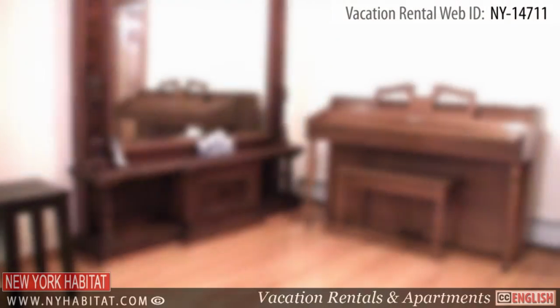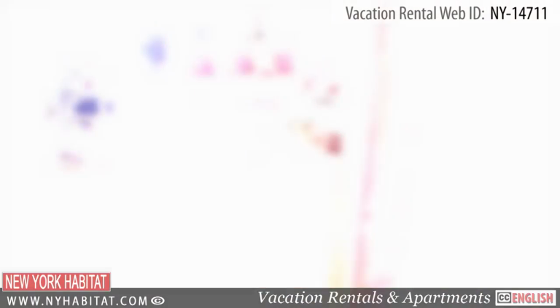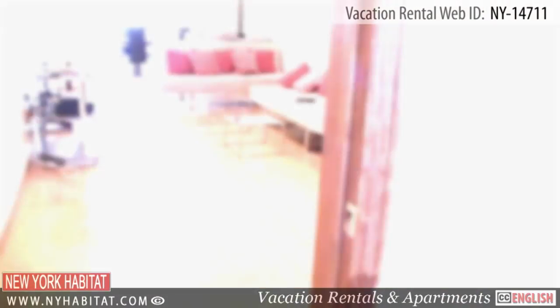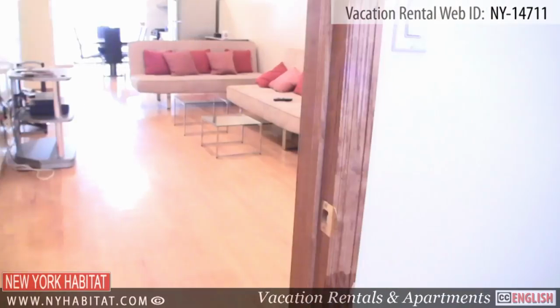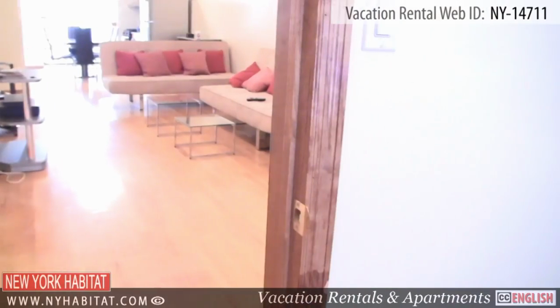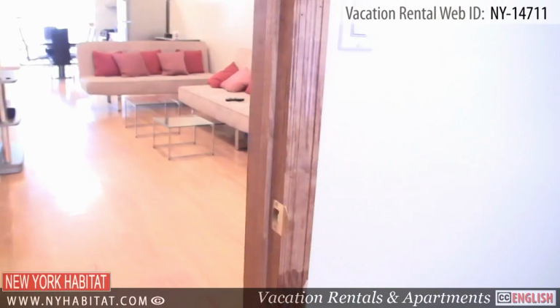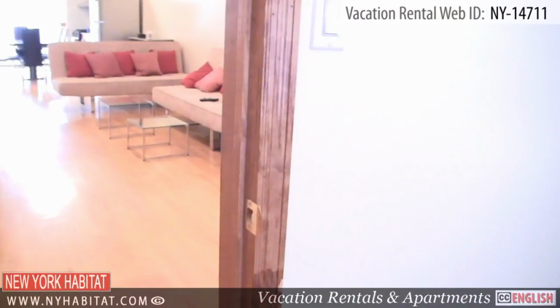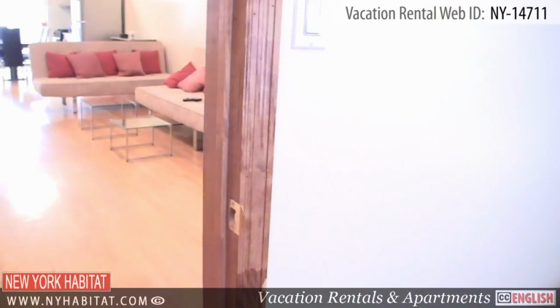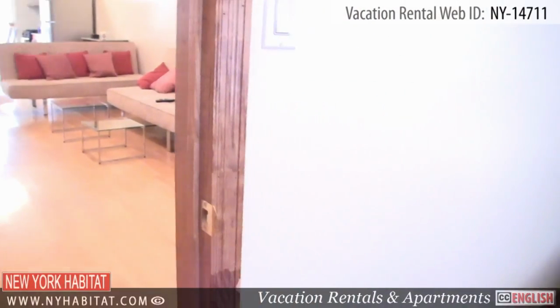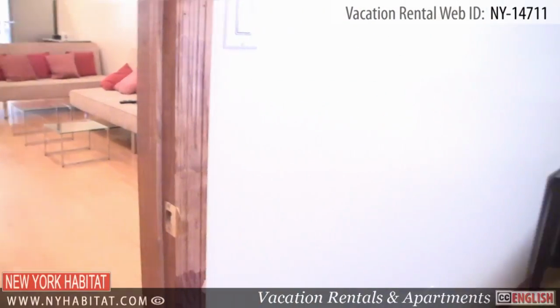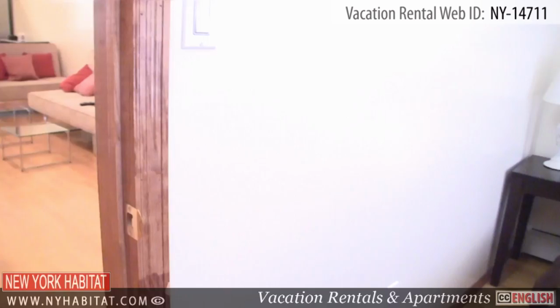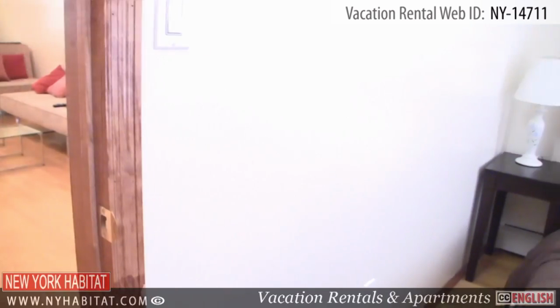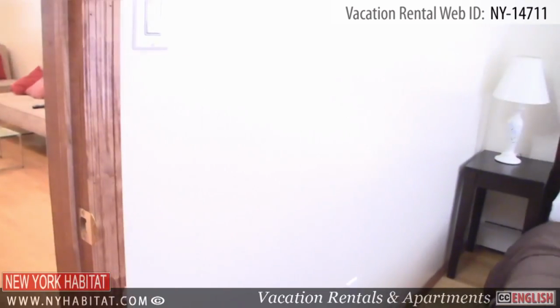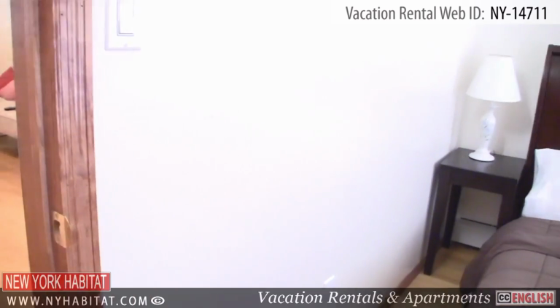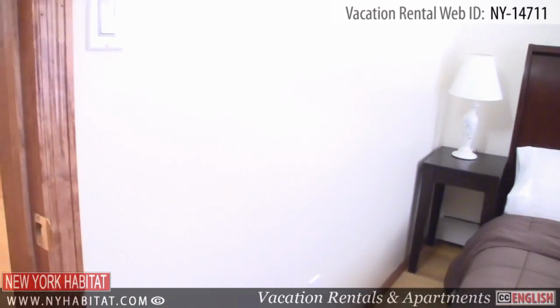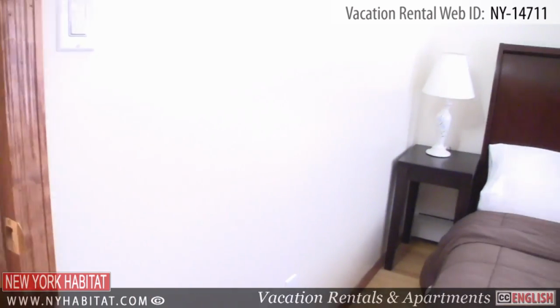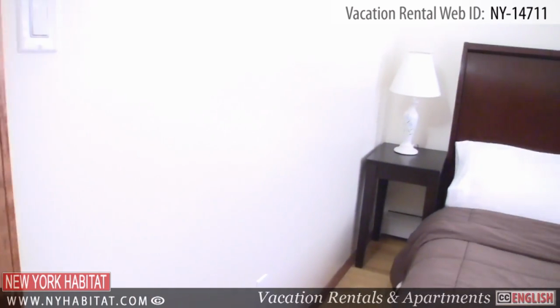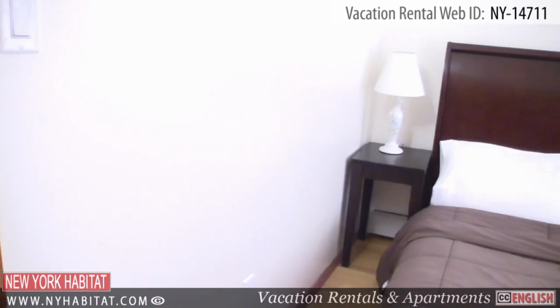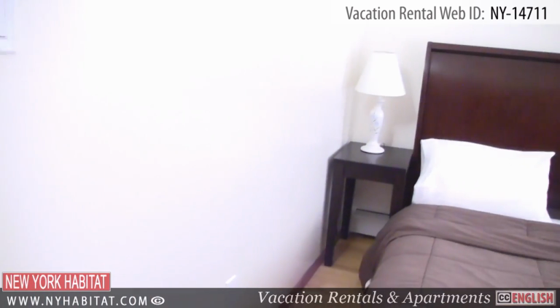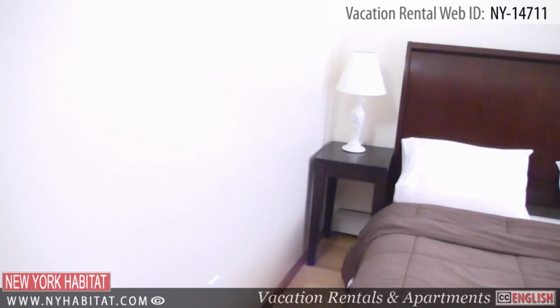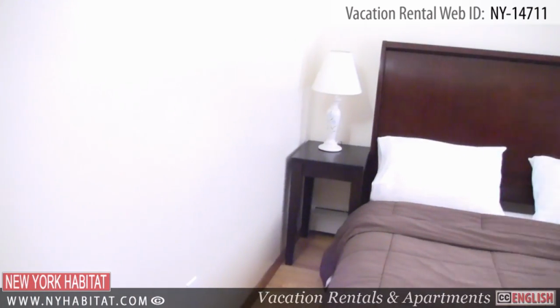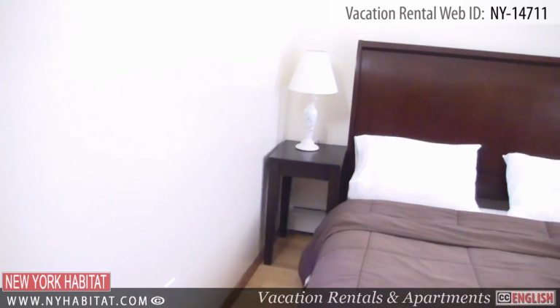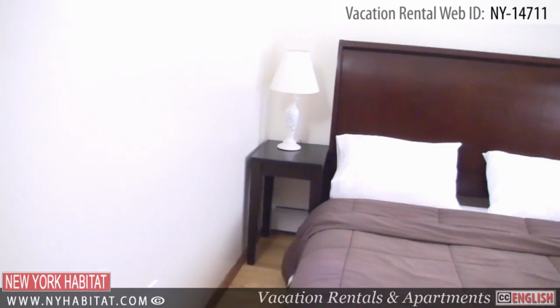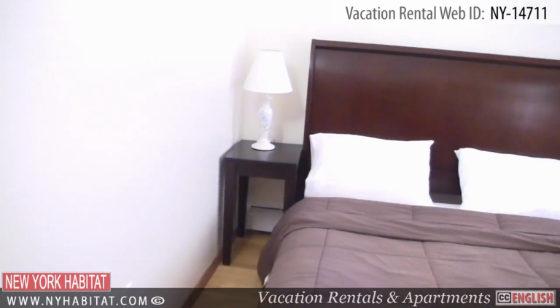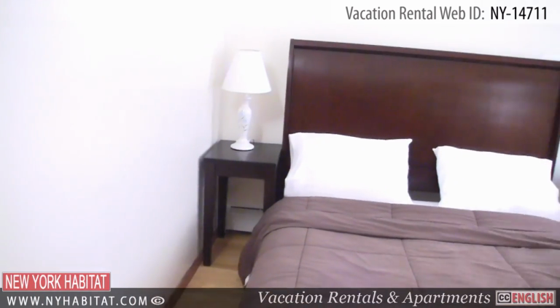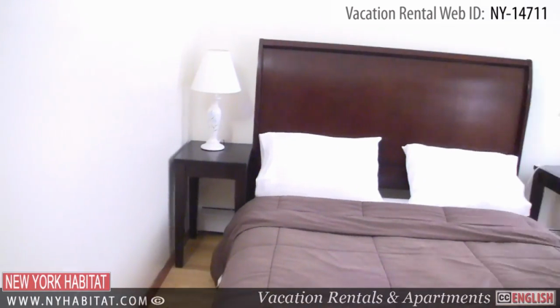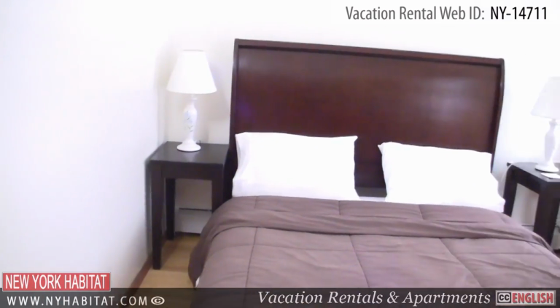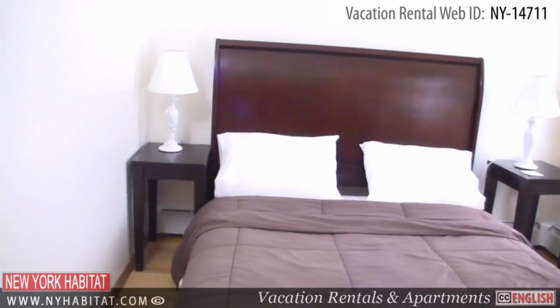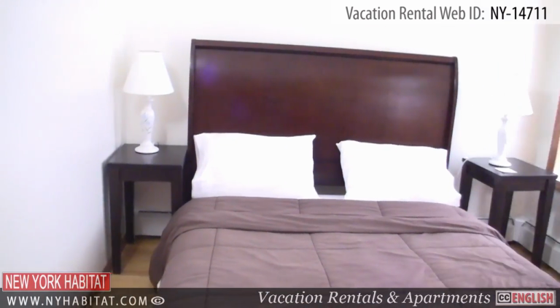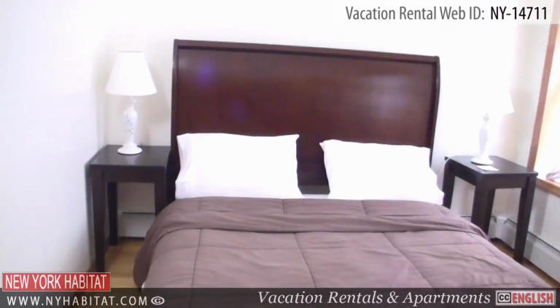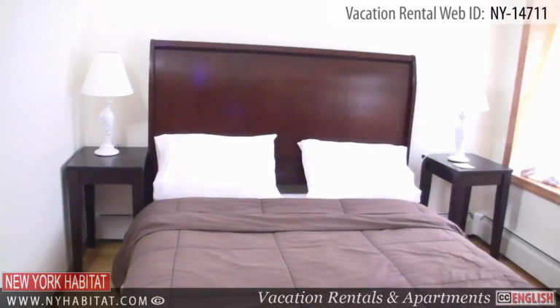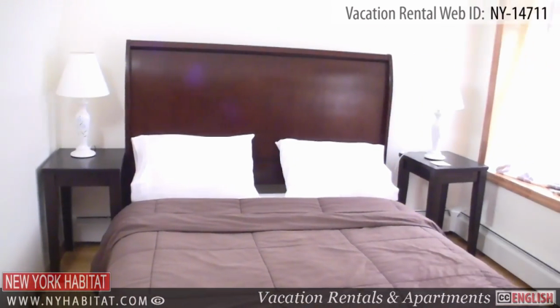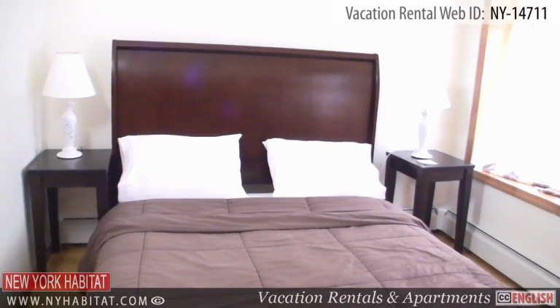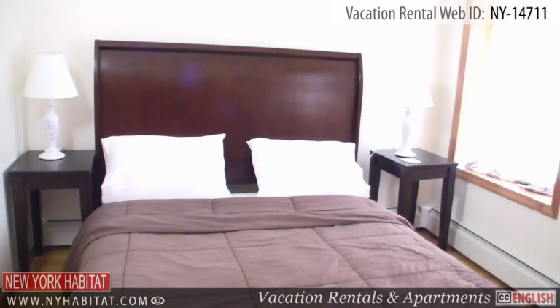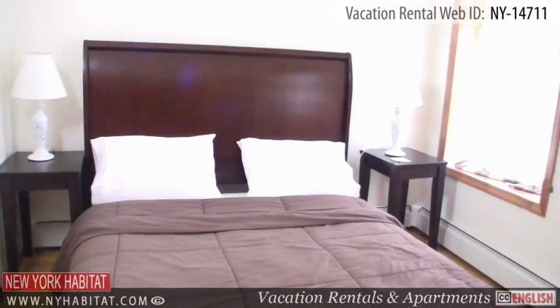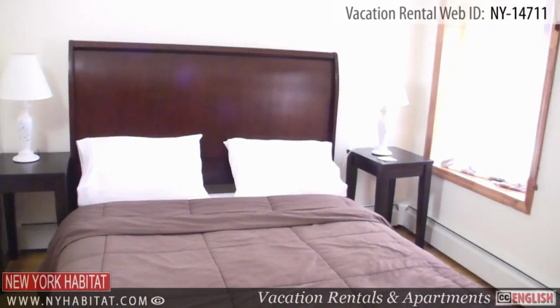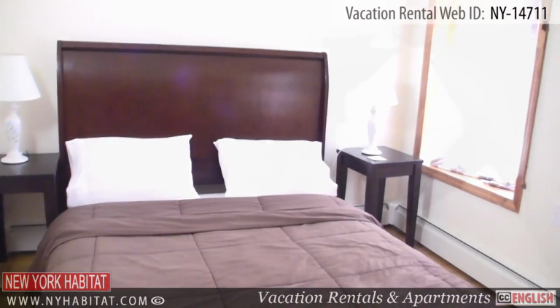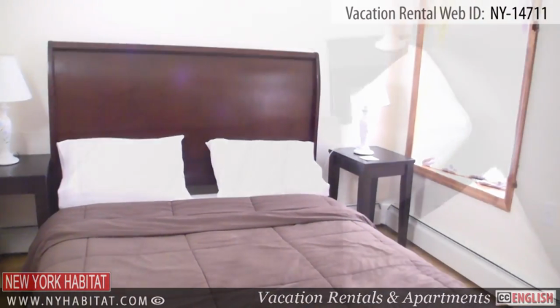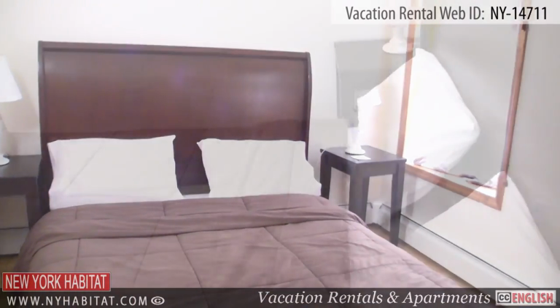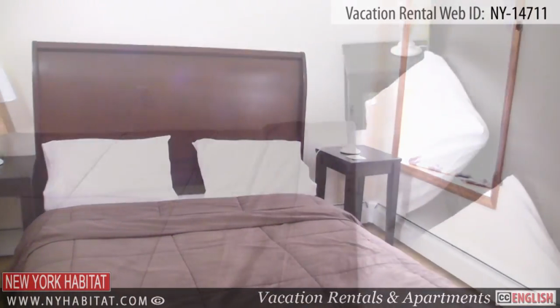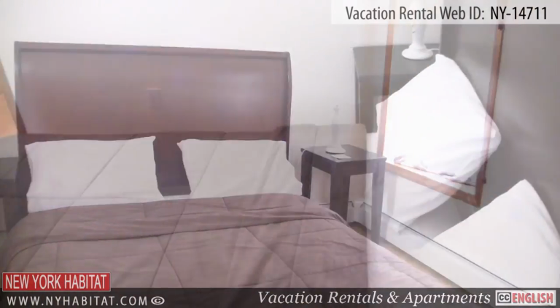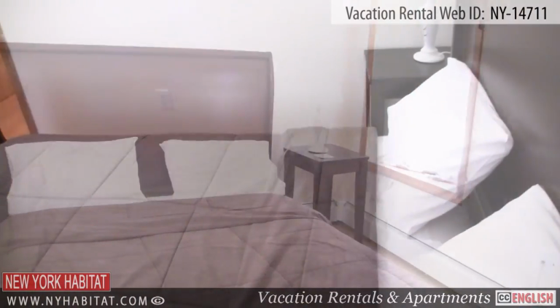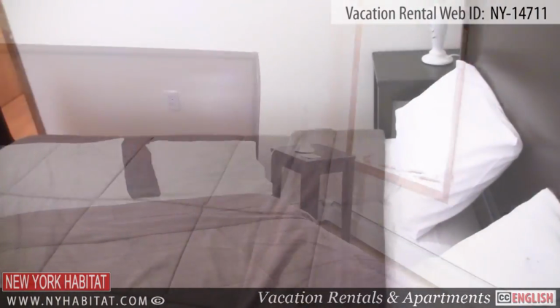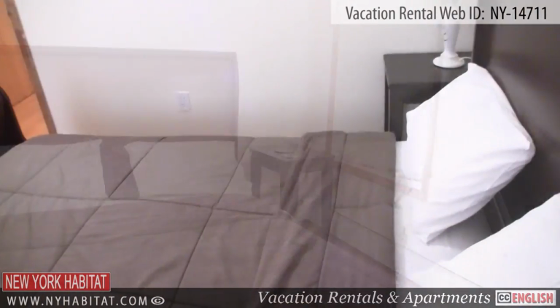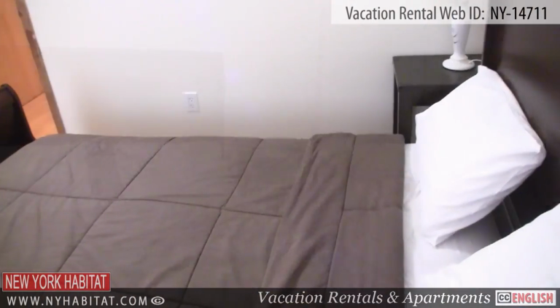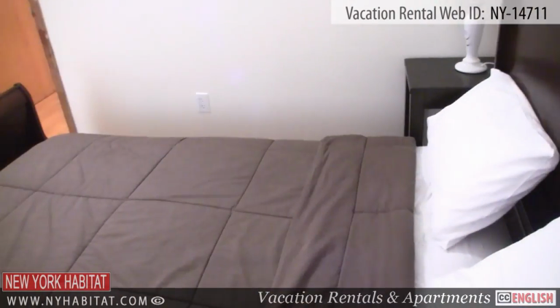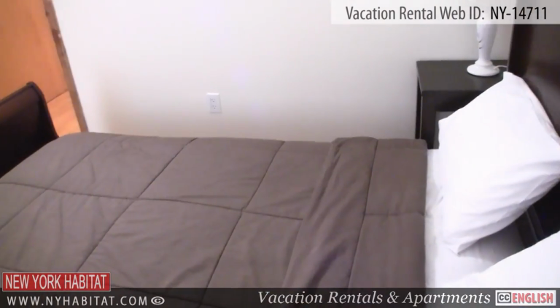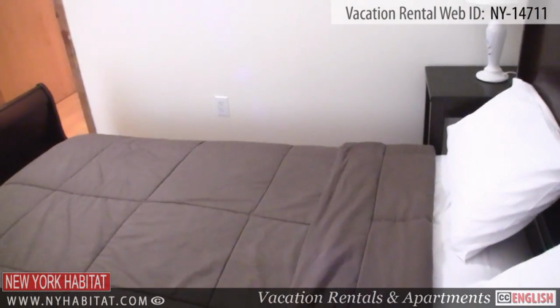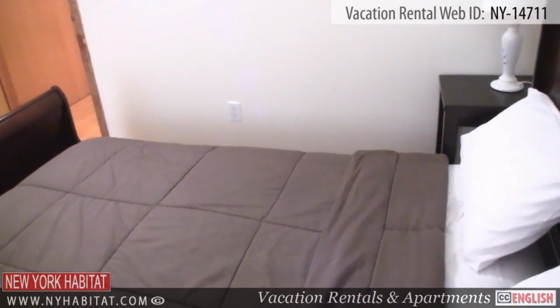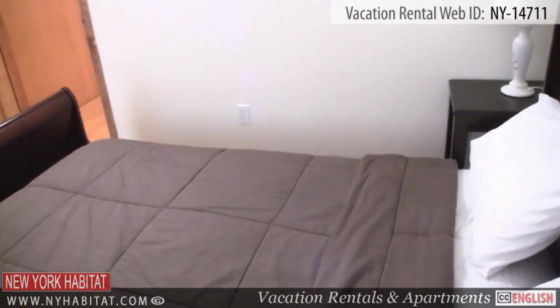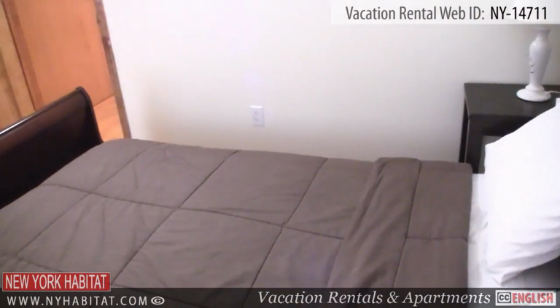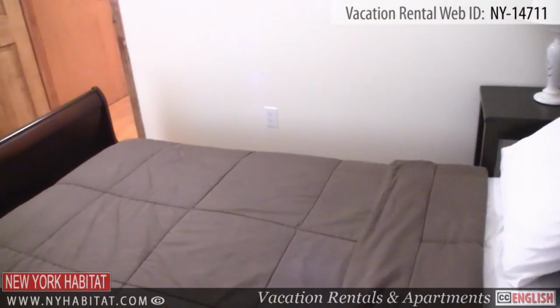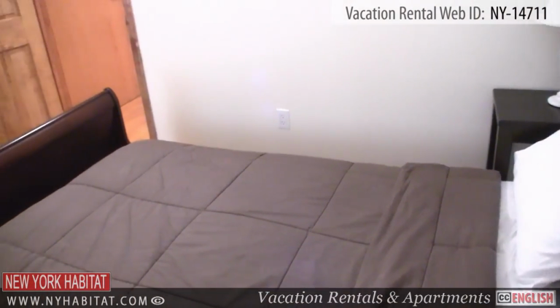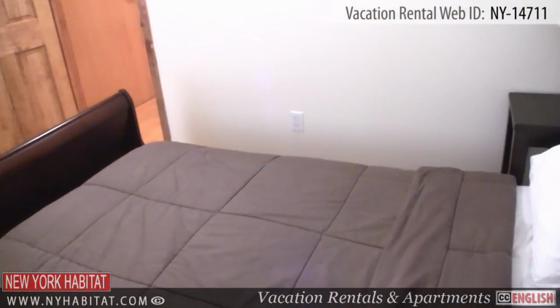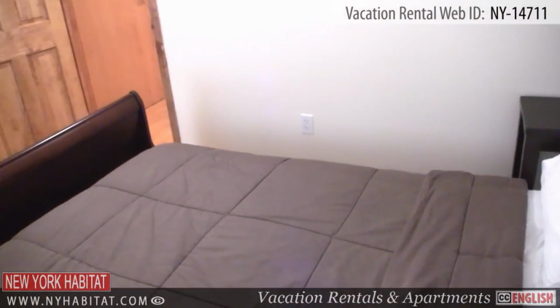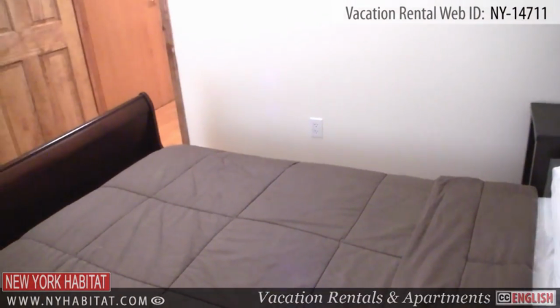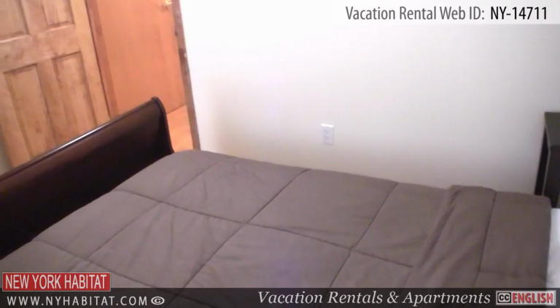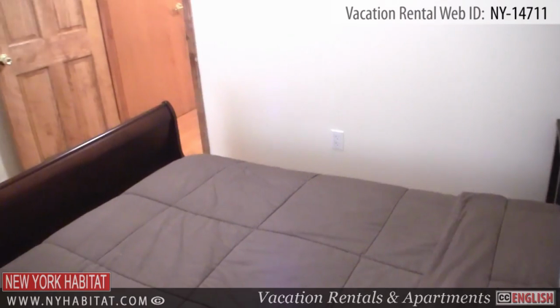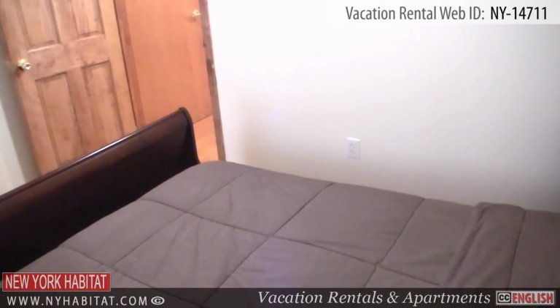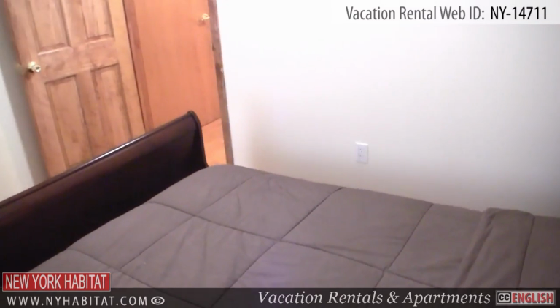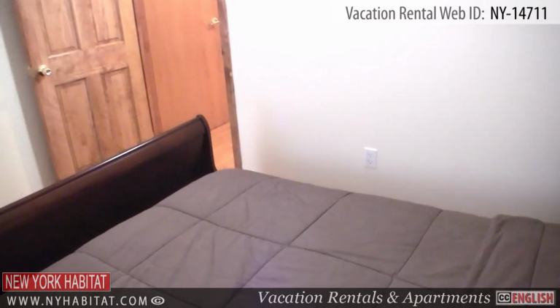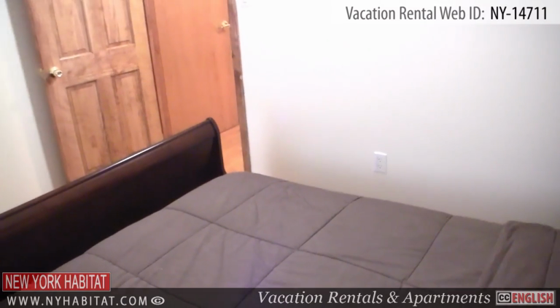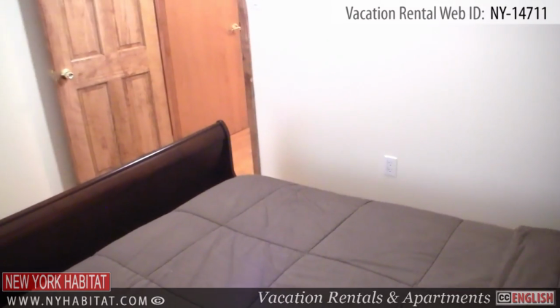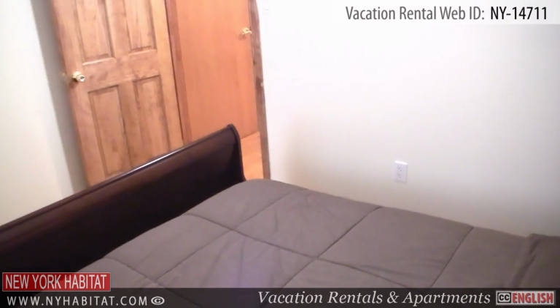To the right of the living room, you will find the first bedroom. This bedroom has two large windows and is furnished with a queen-size bed.